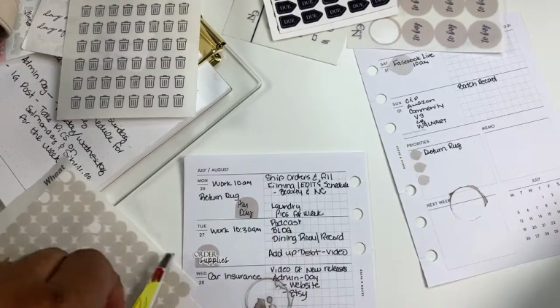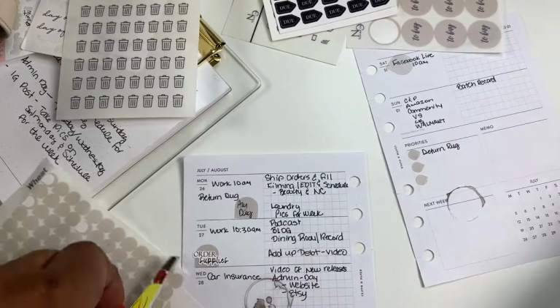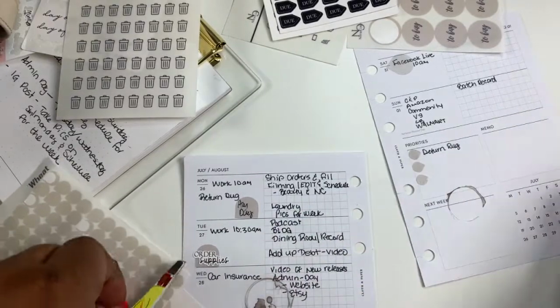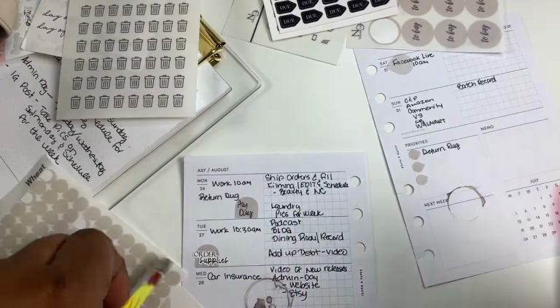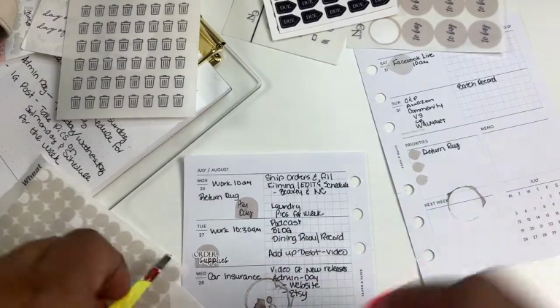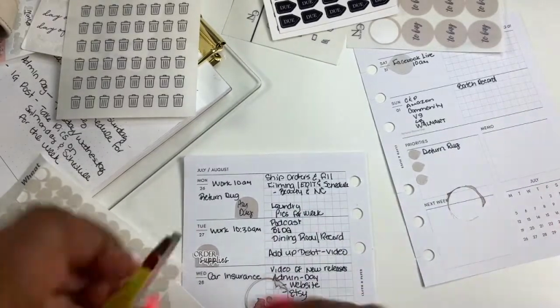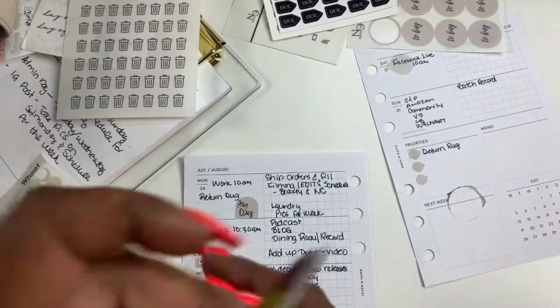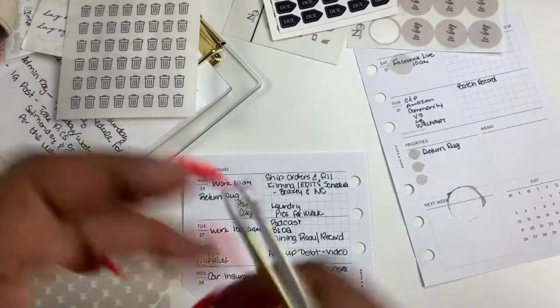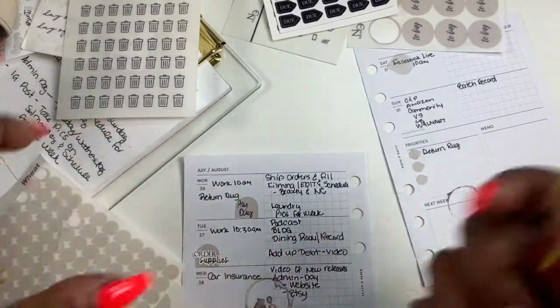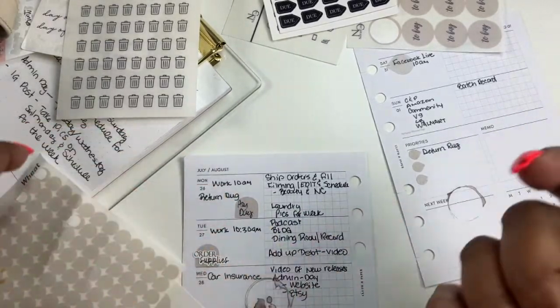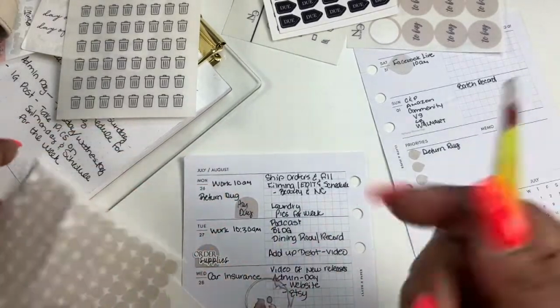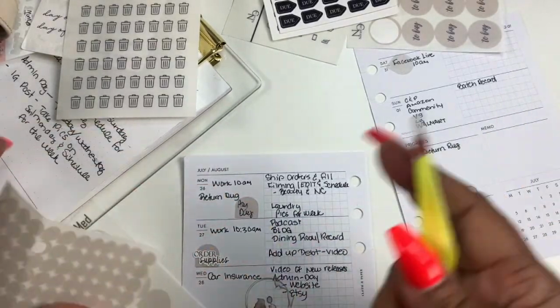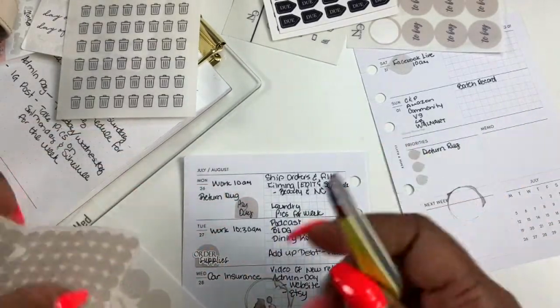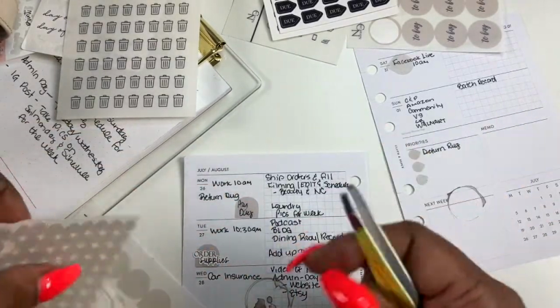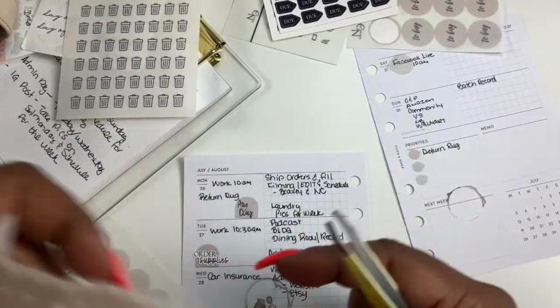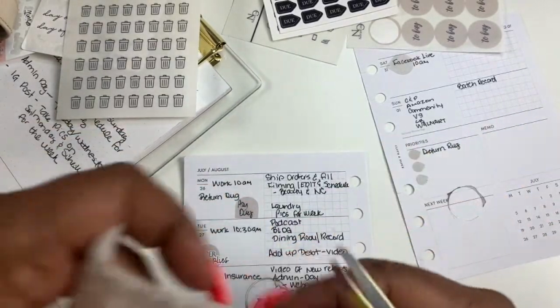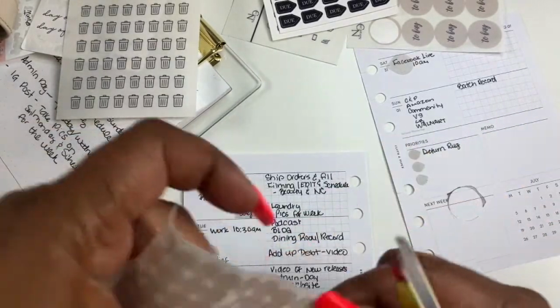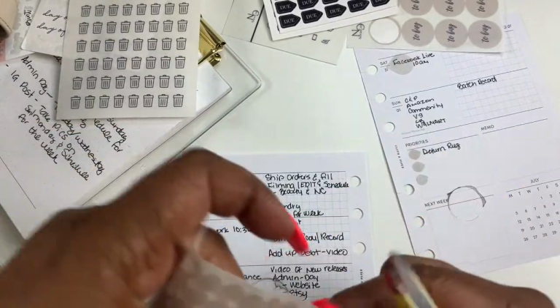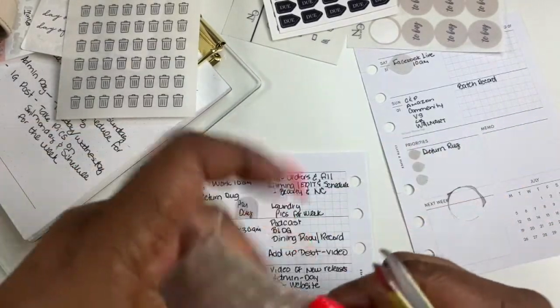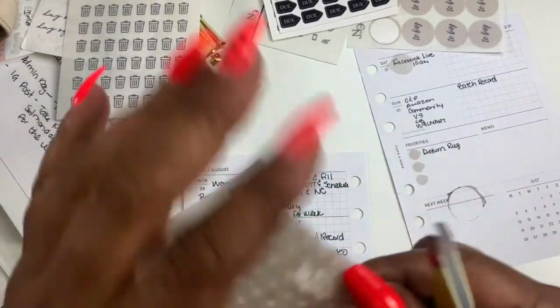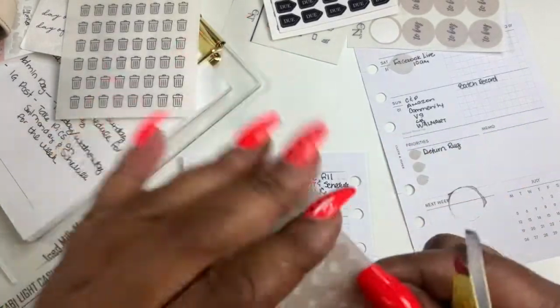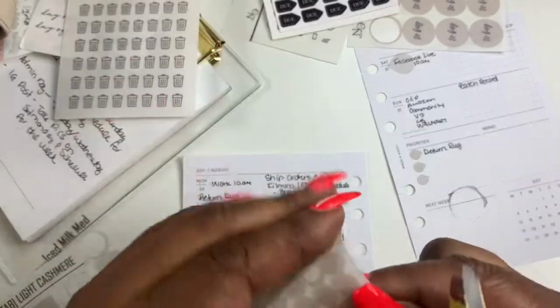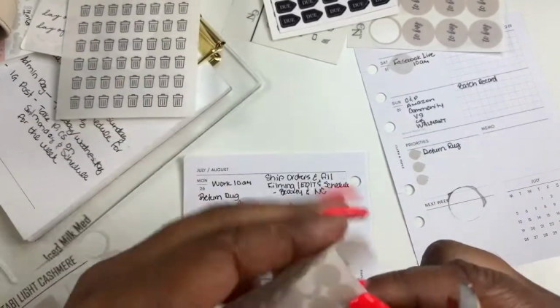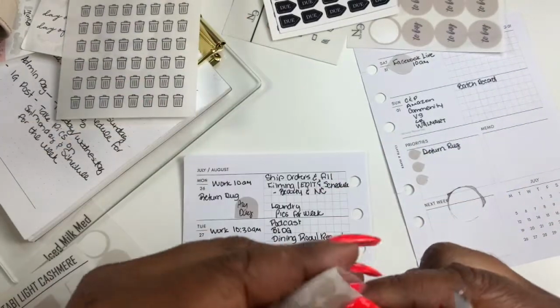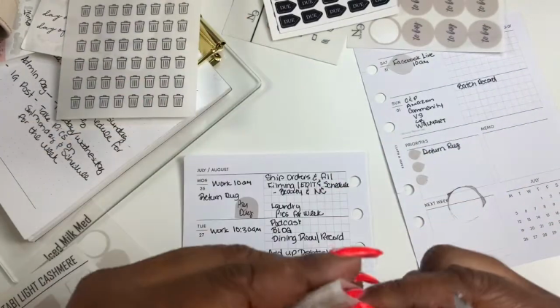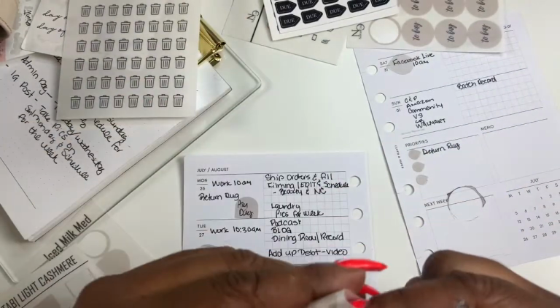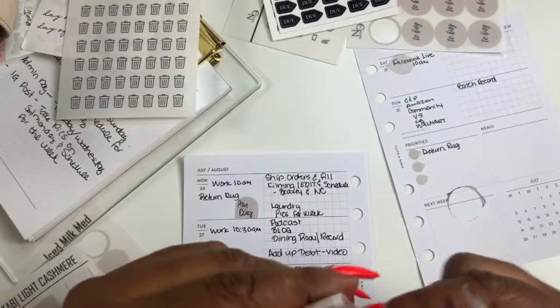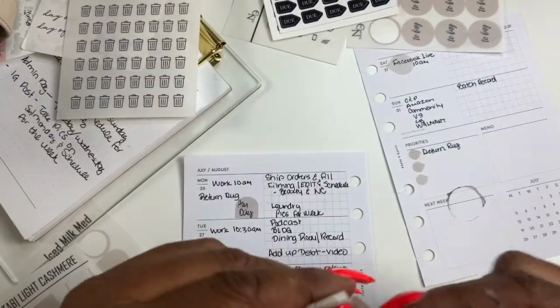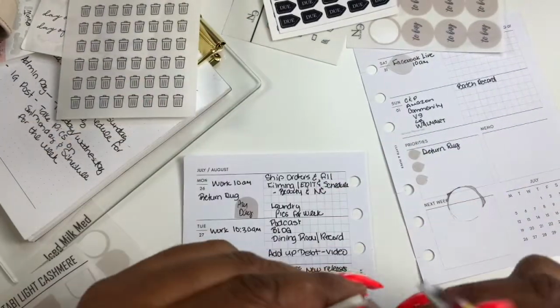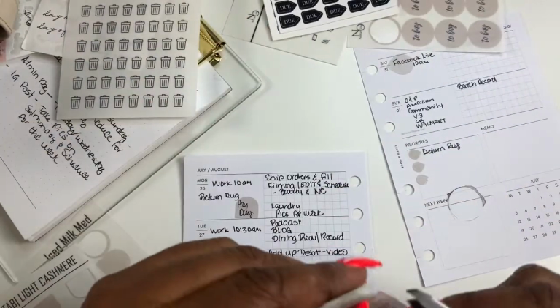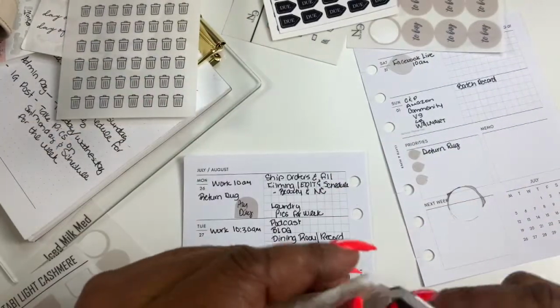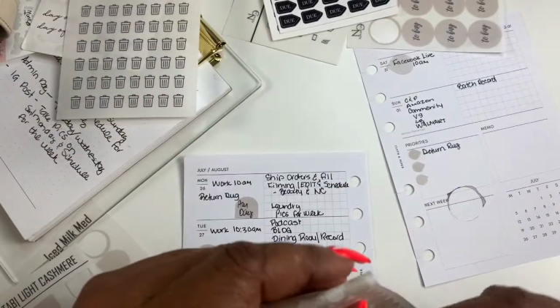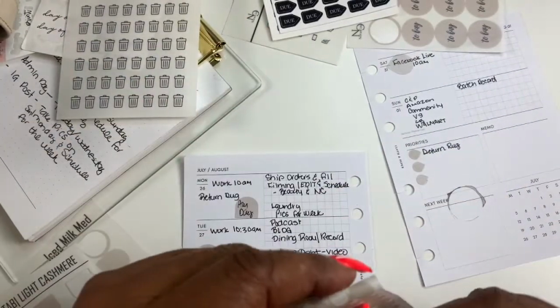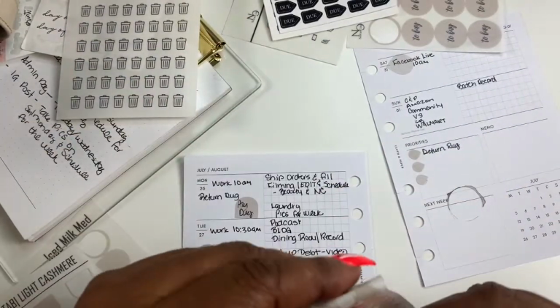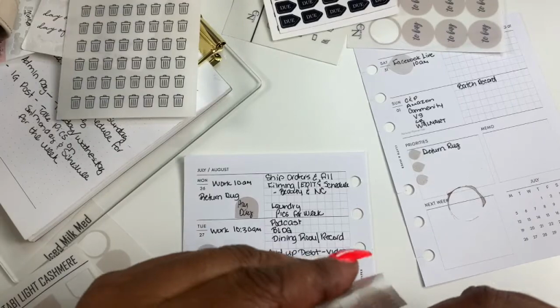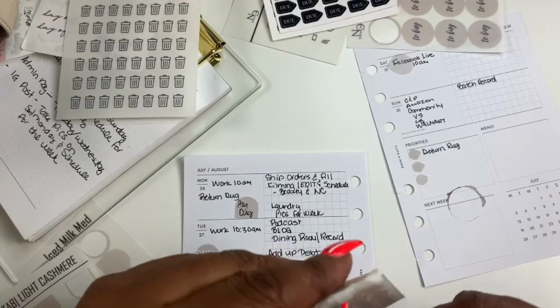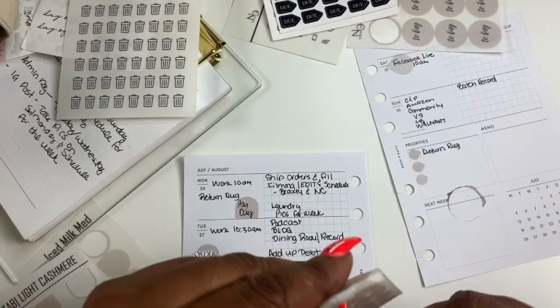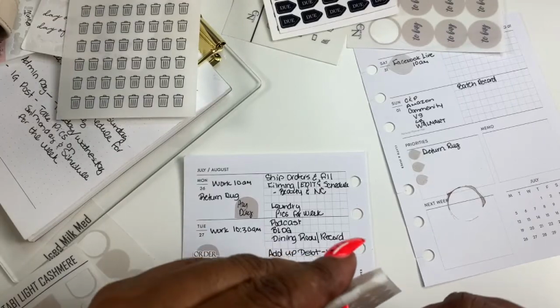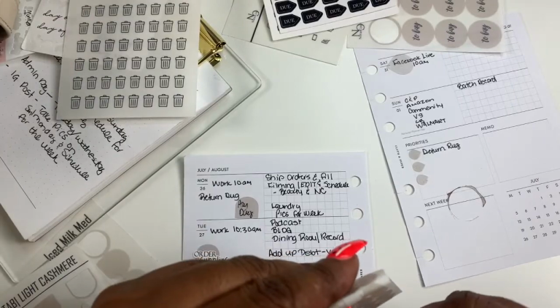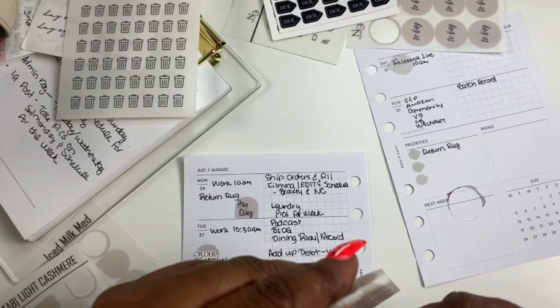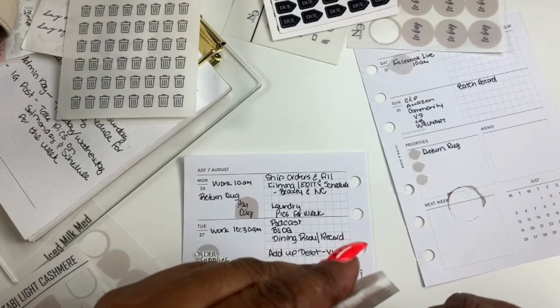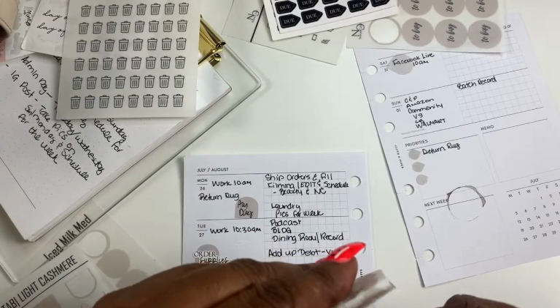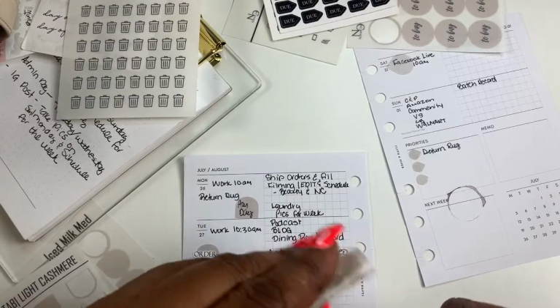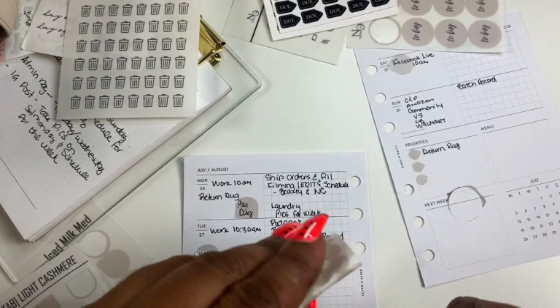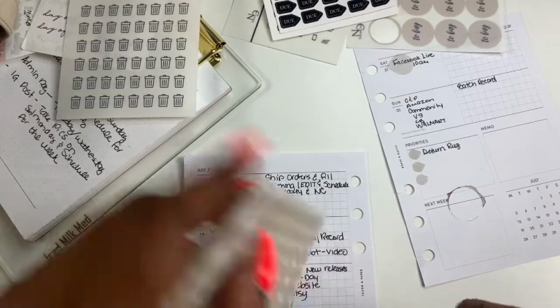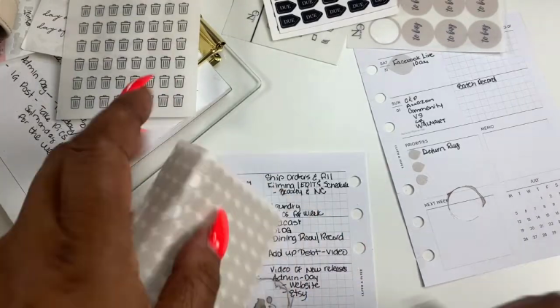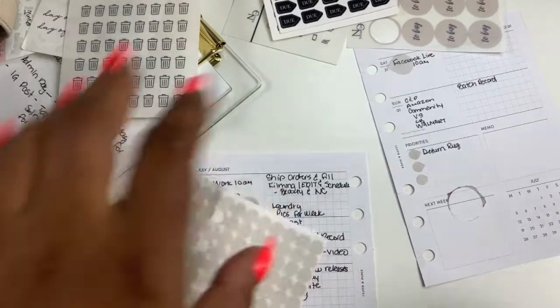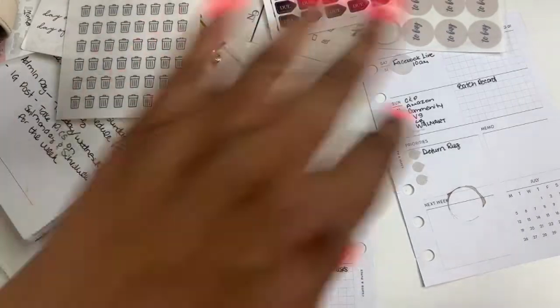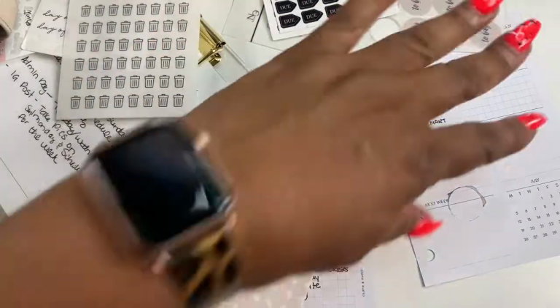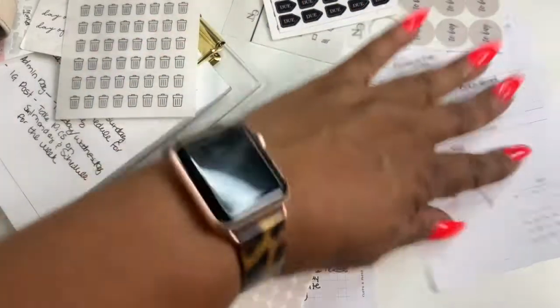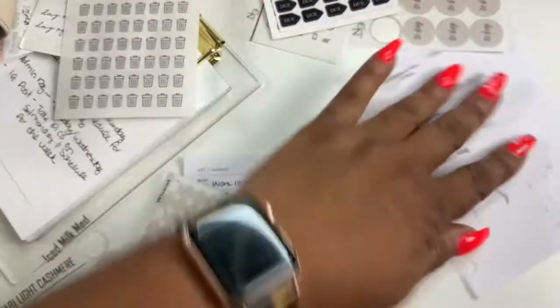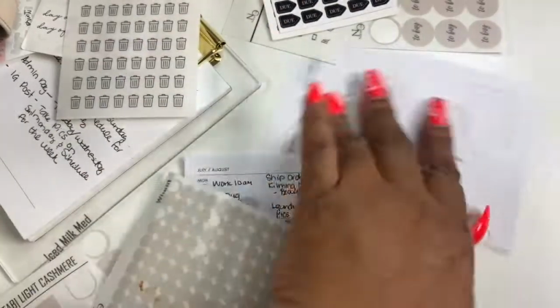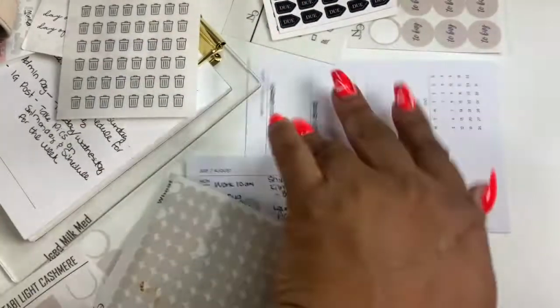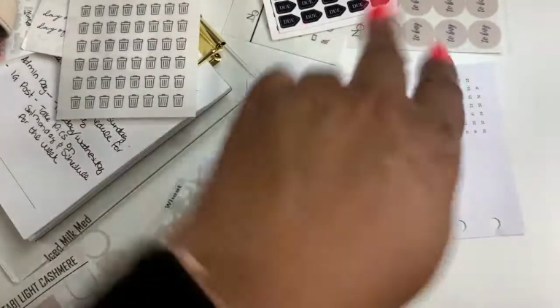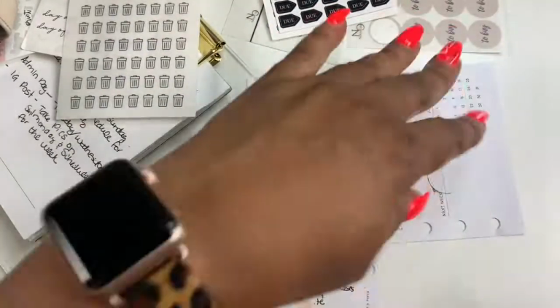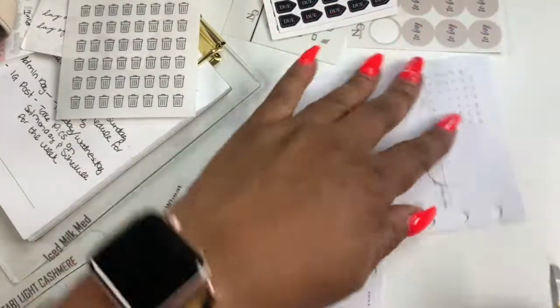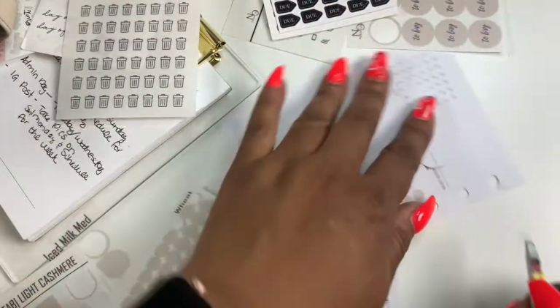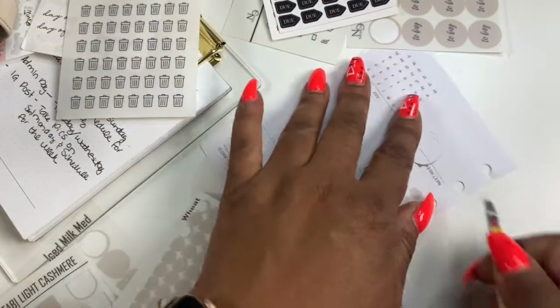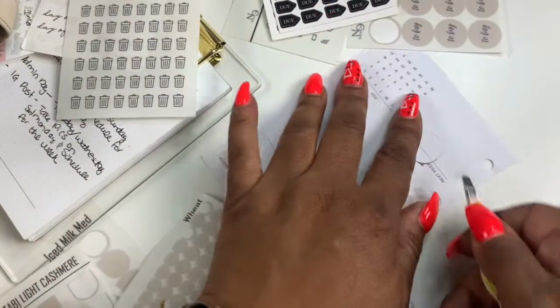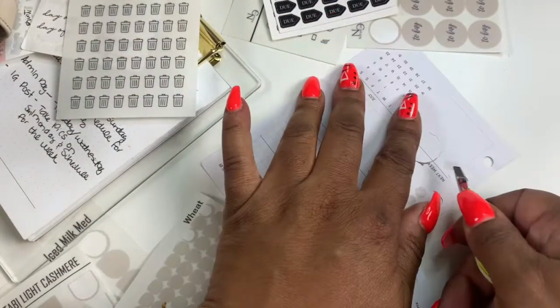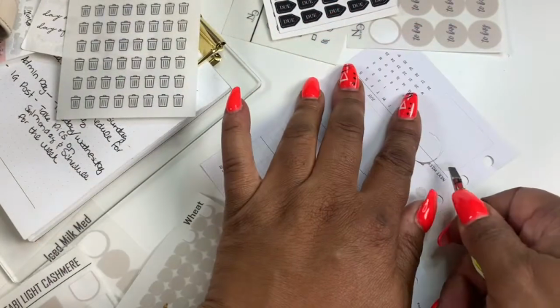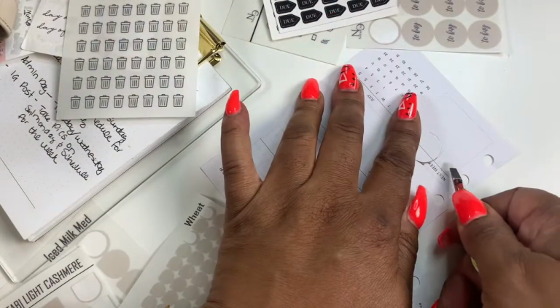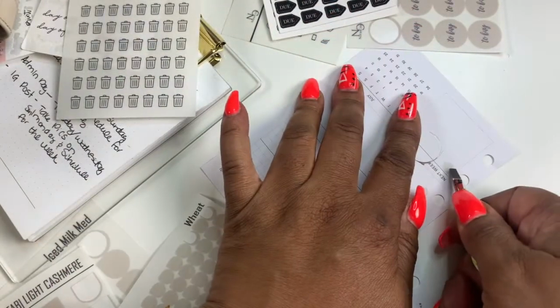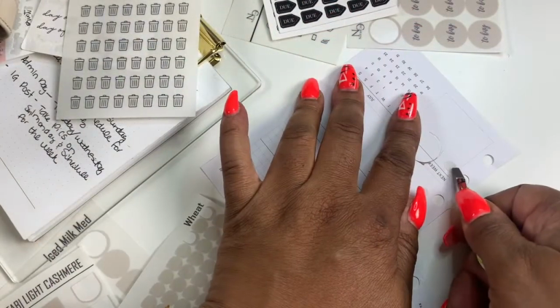Let me take some more of these and make for next week.